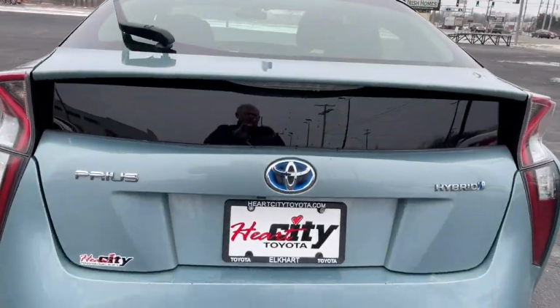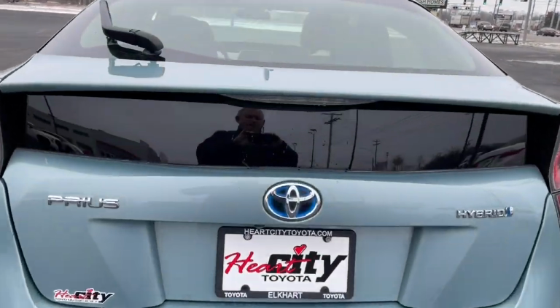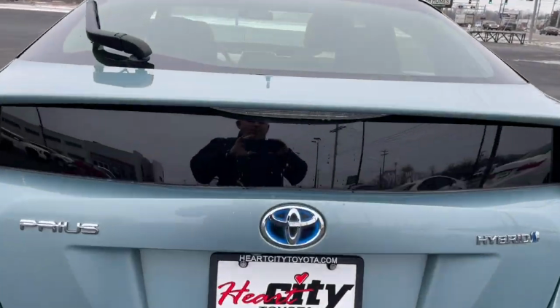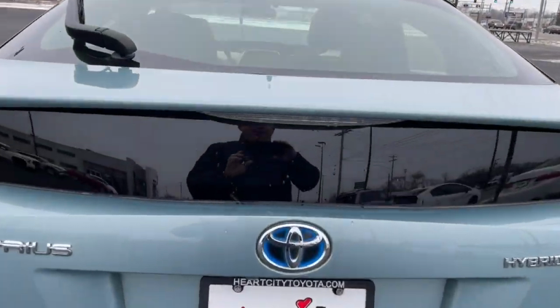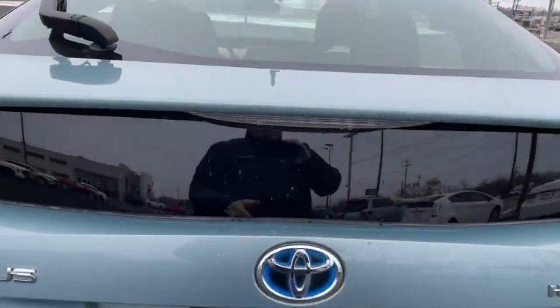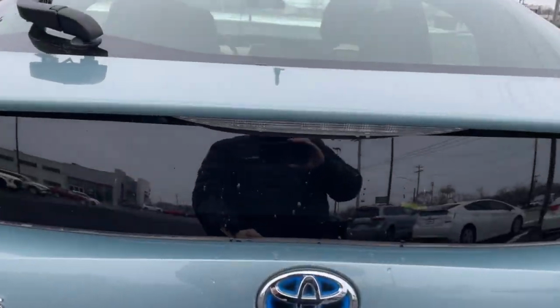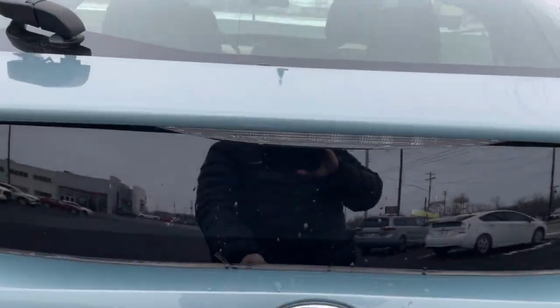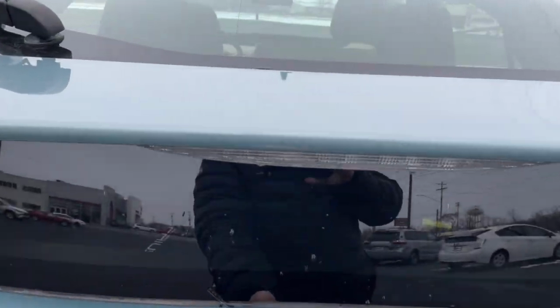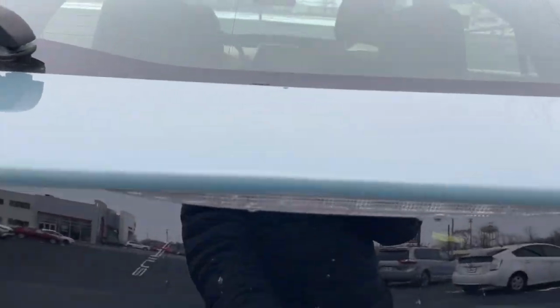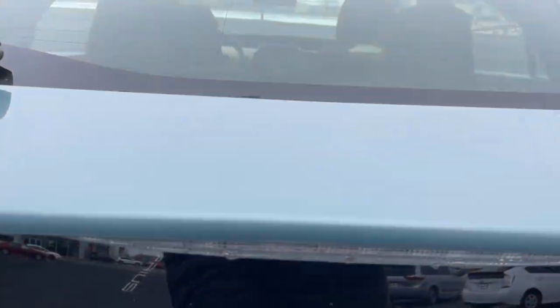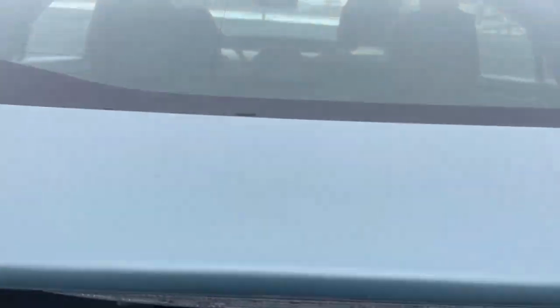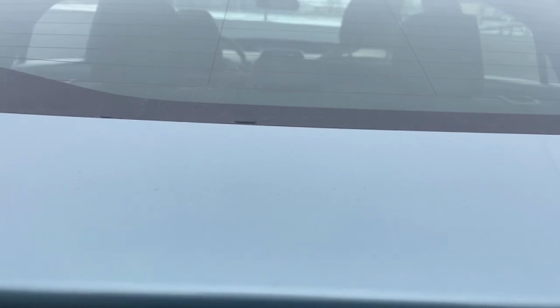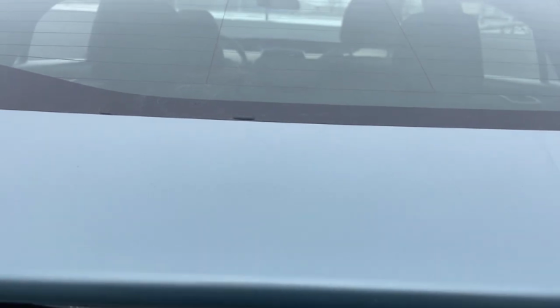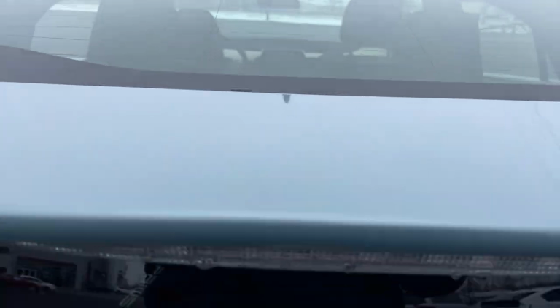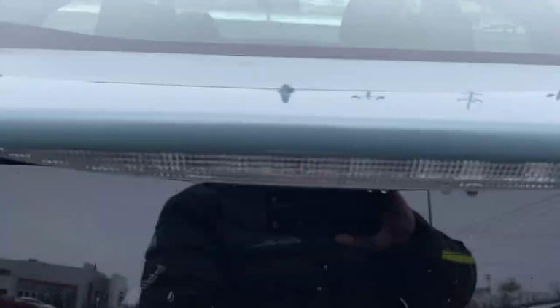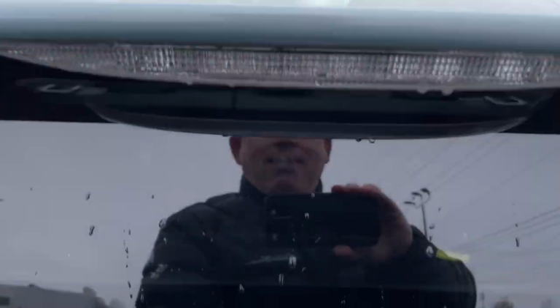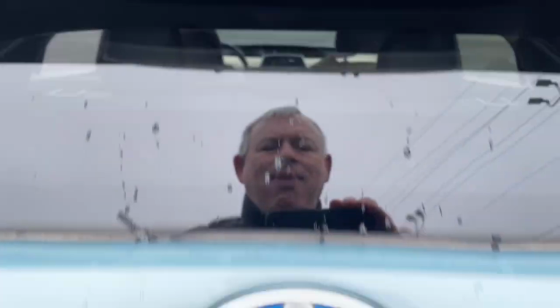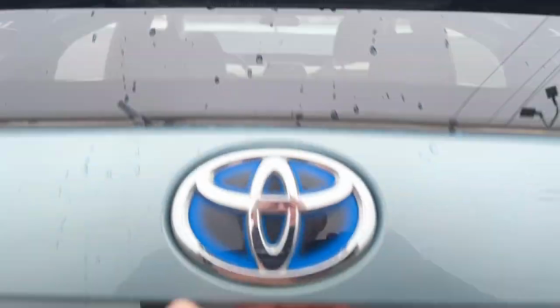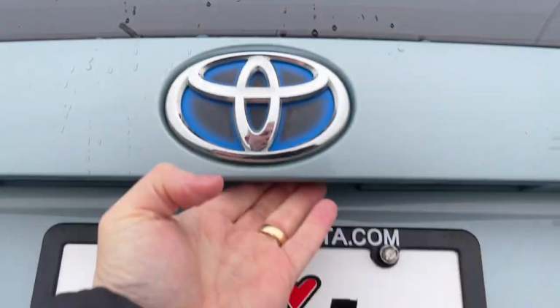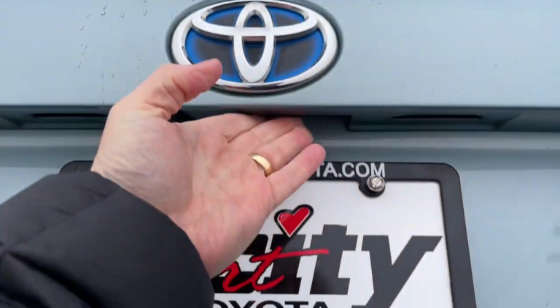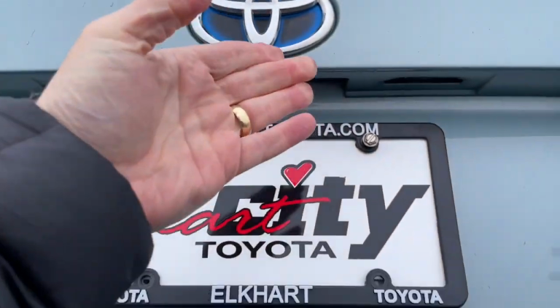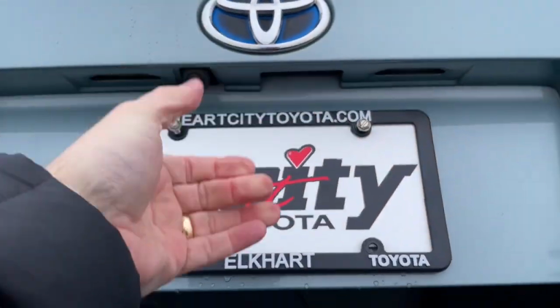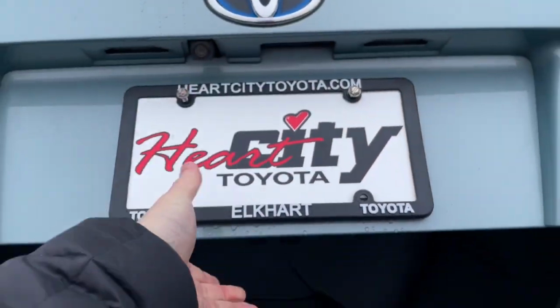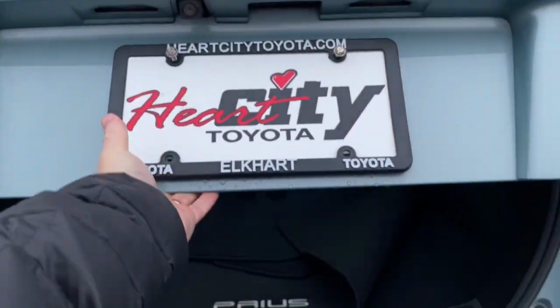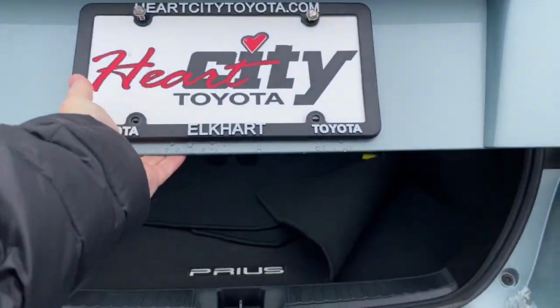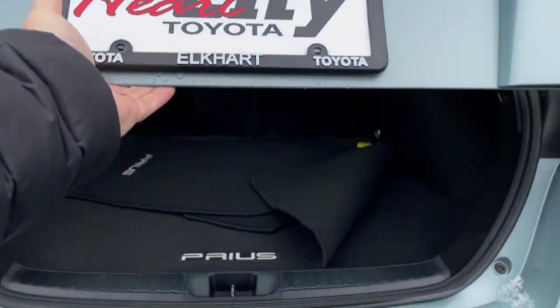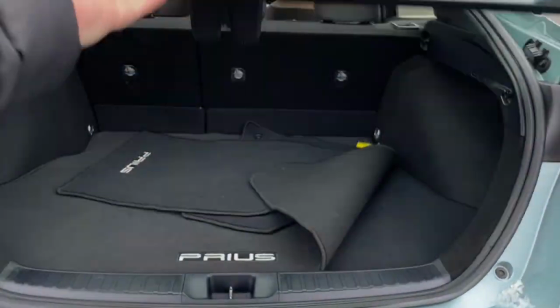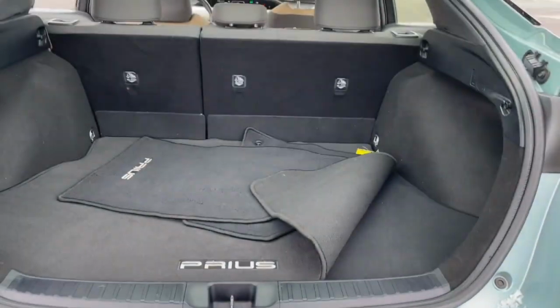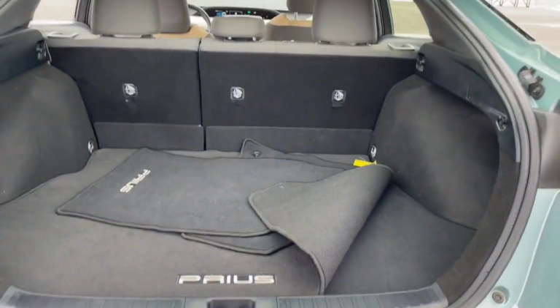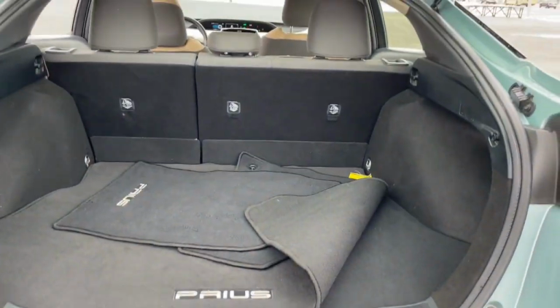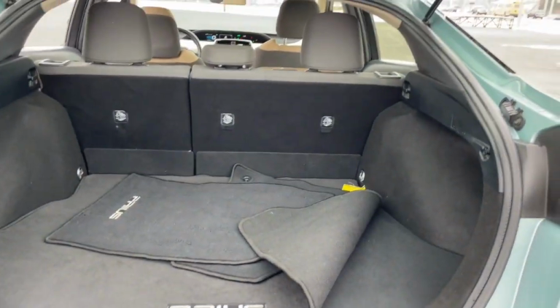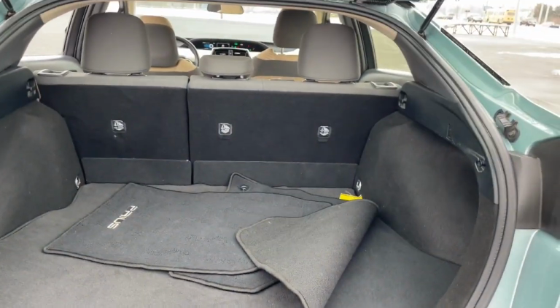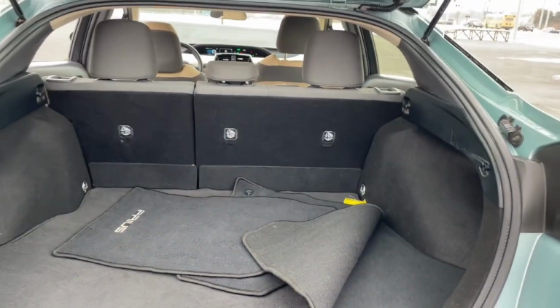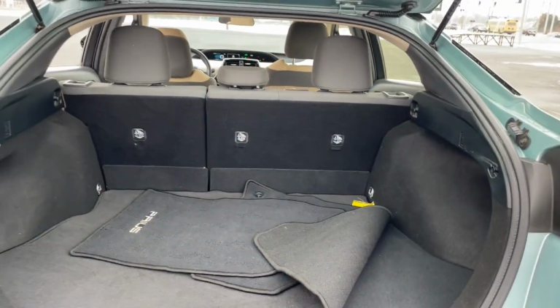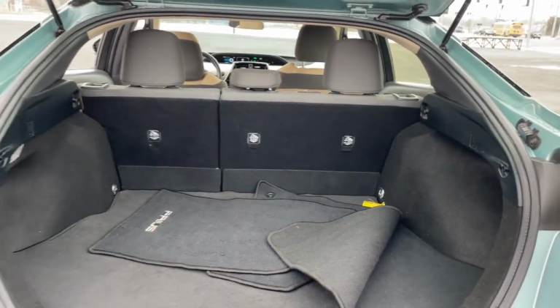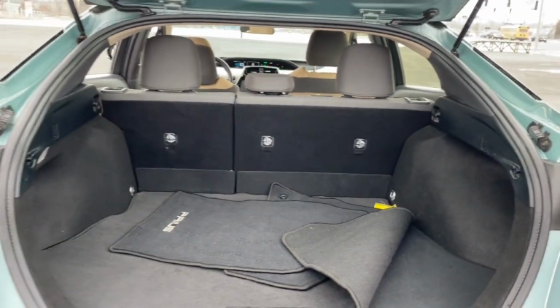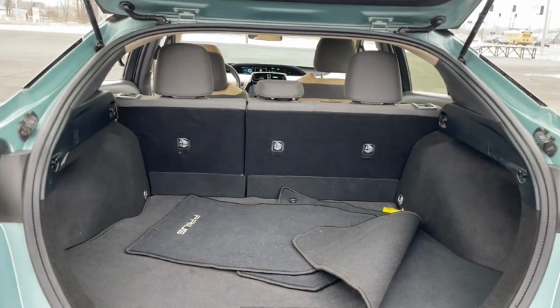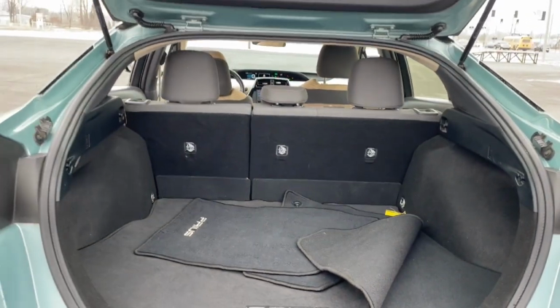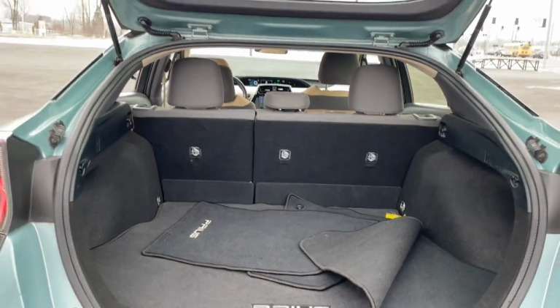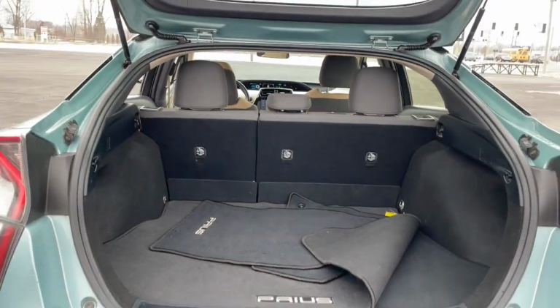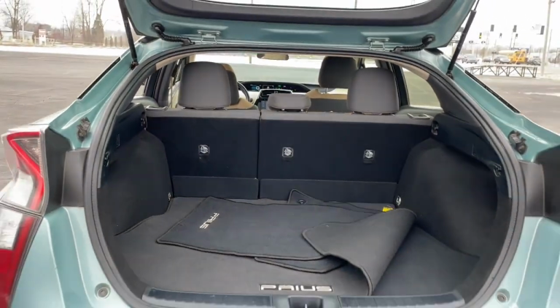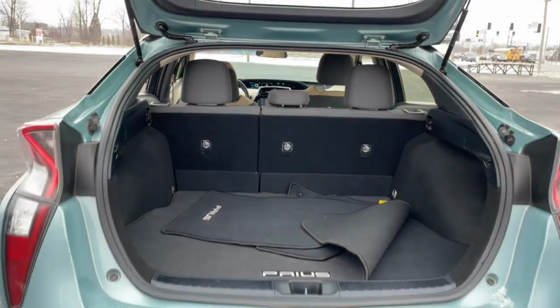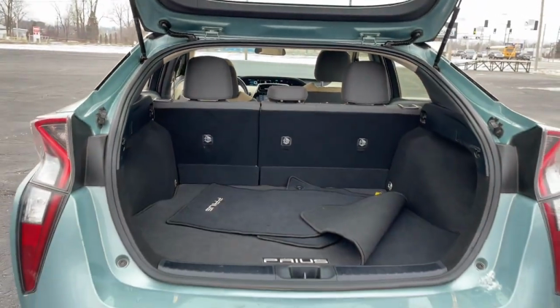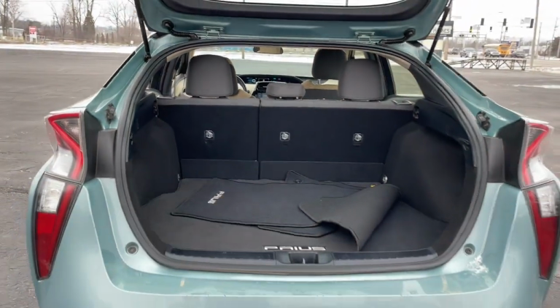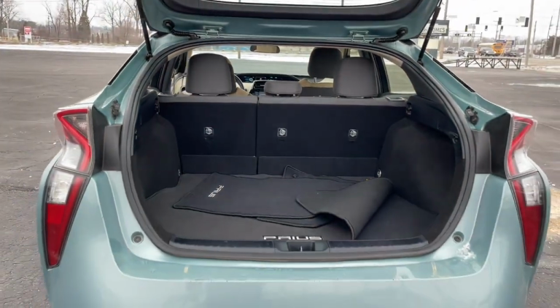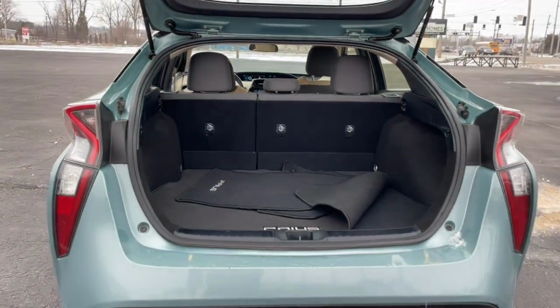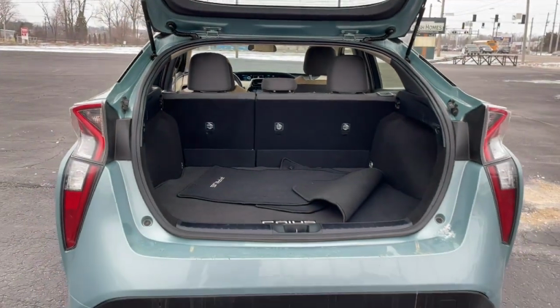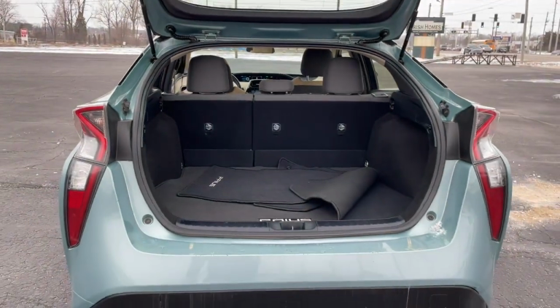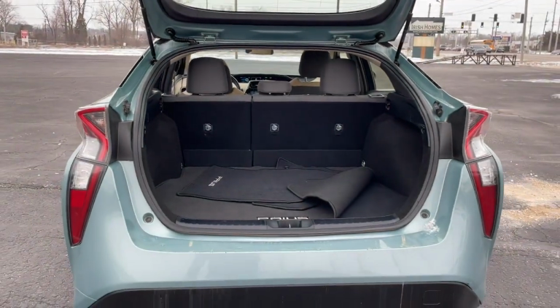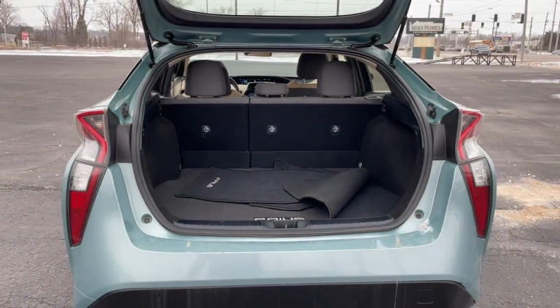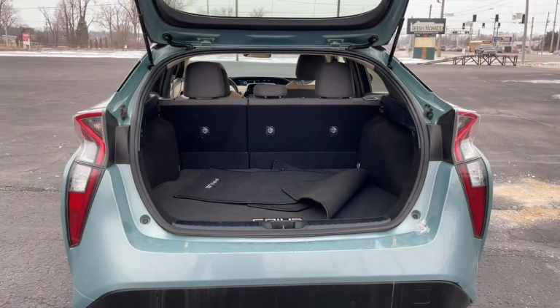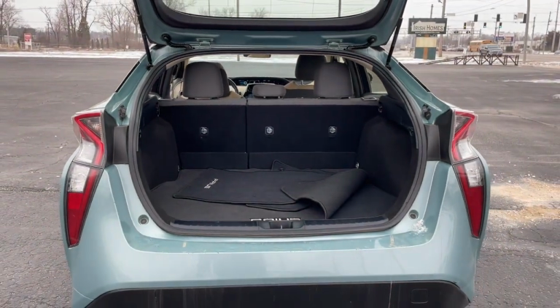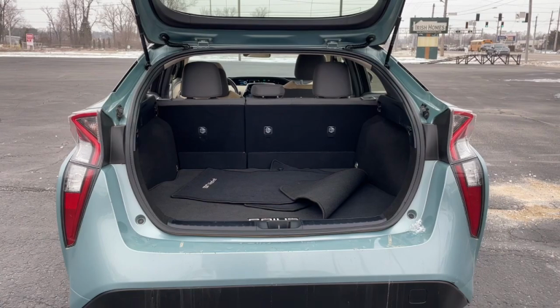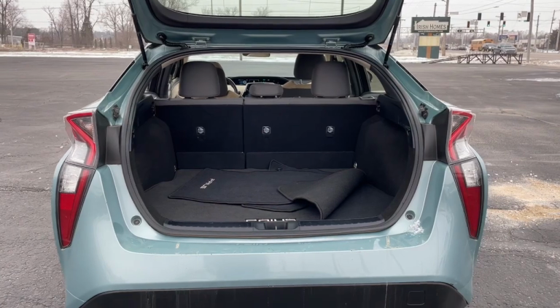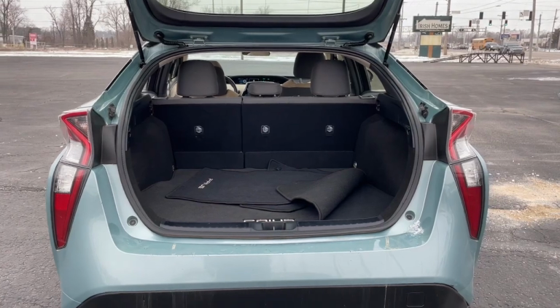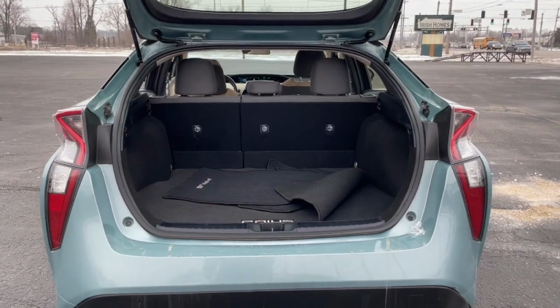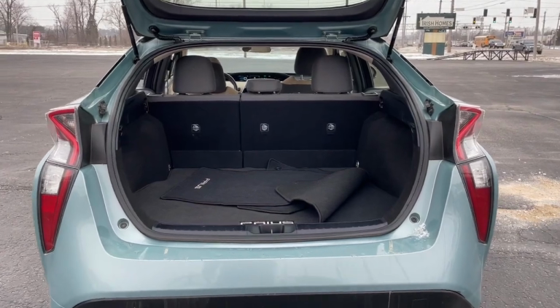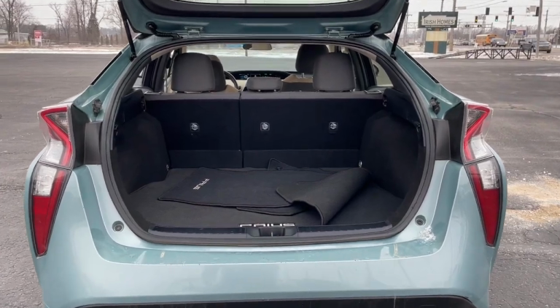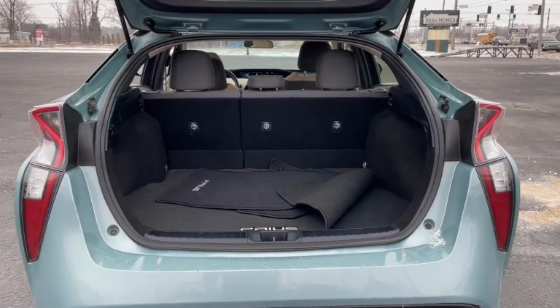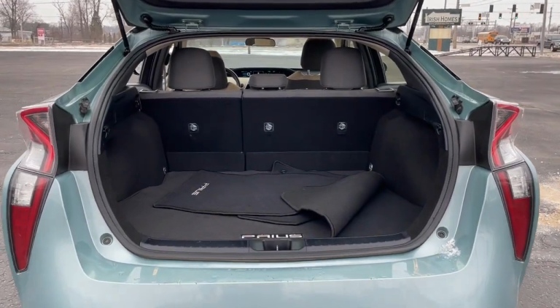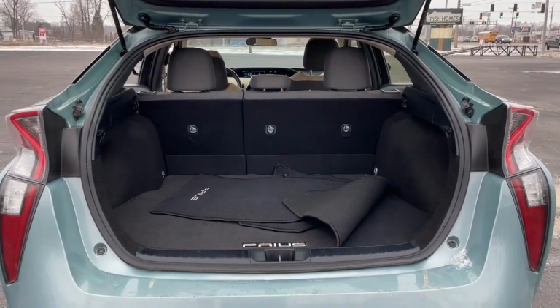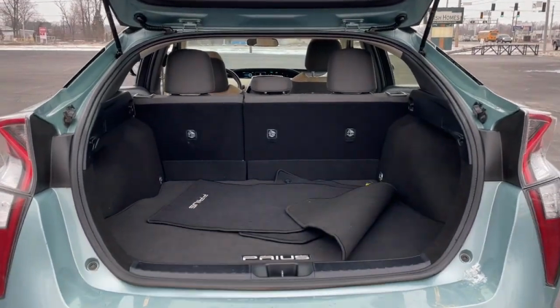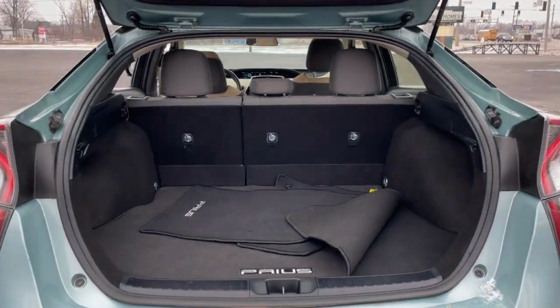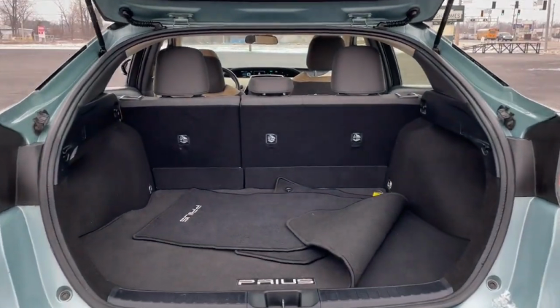Feel the satisfaction that comes from driving a model of efficiency. We'll make it fun and easy for you to get behind the wheel of this sleek Prius.